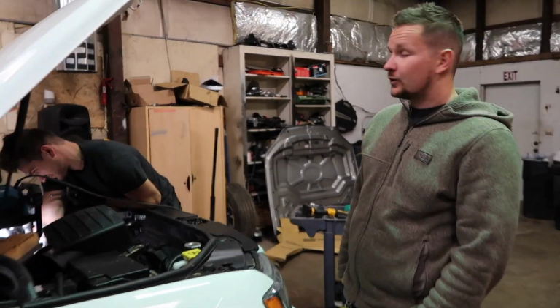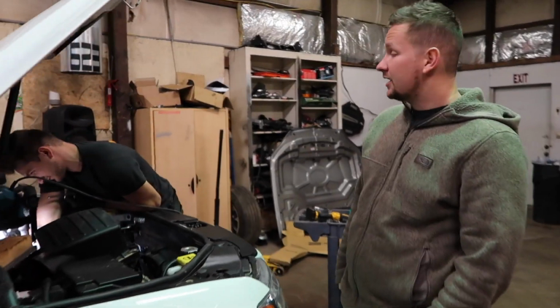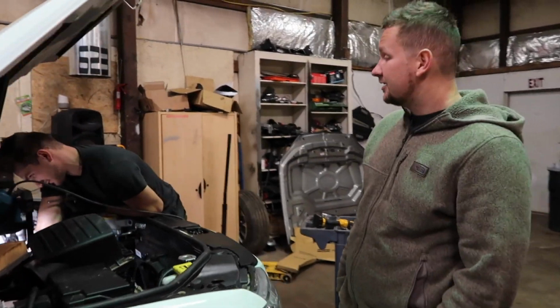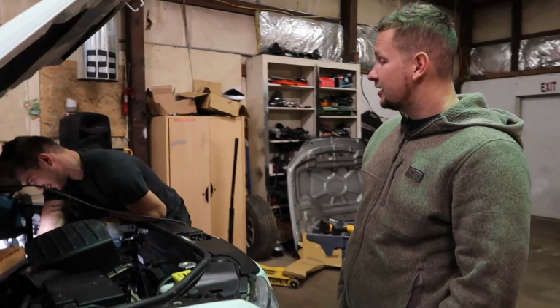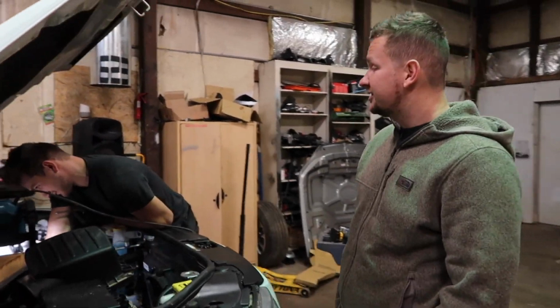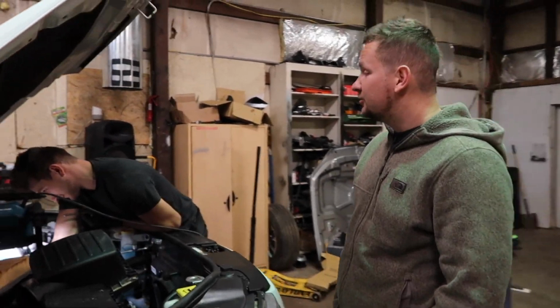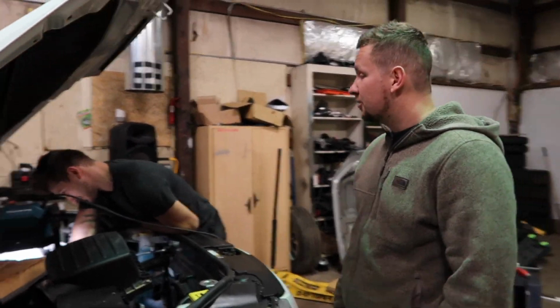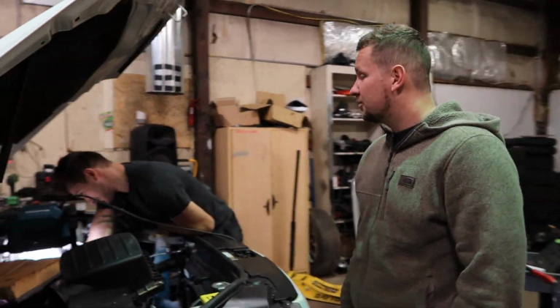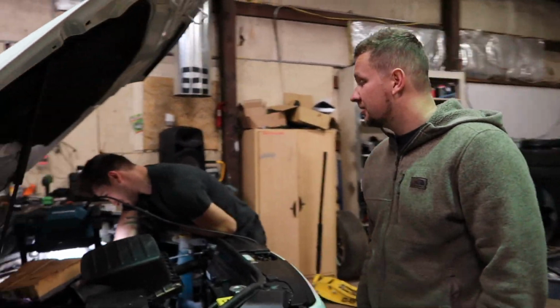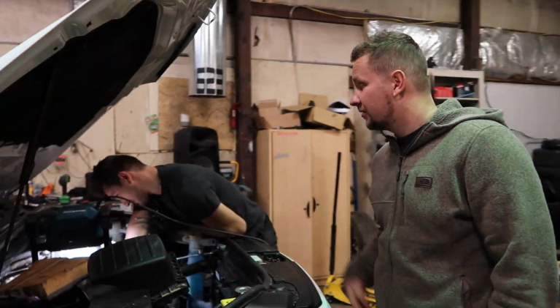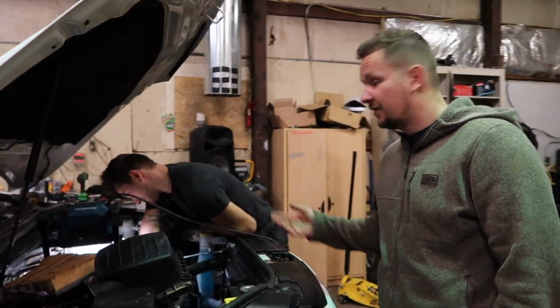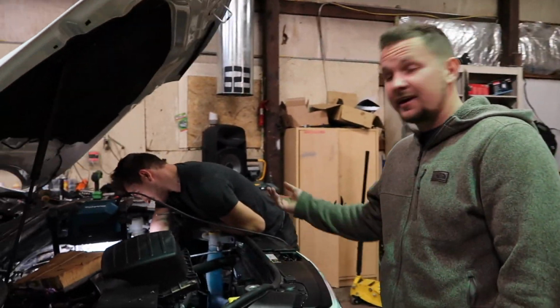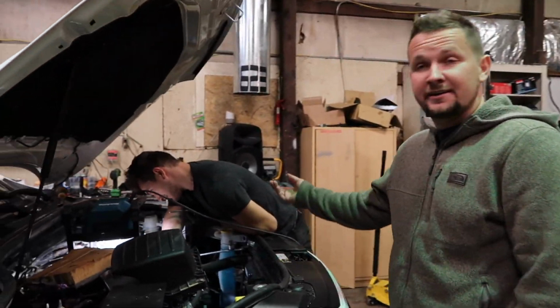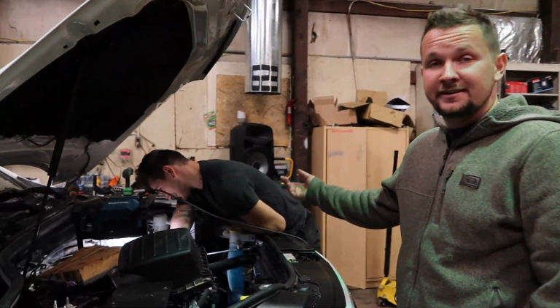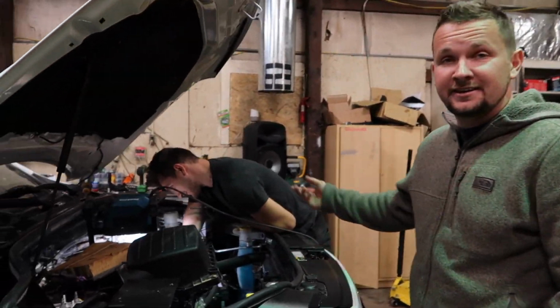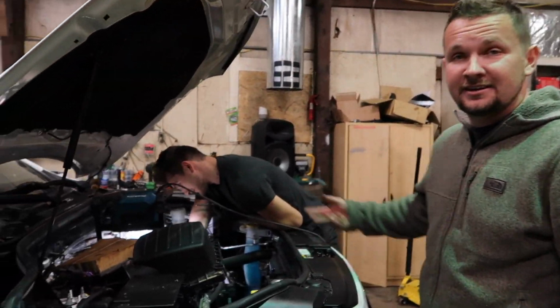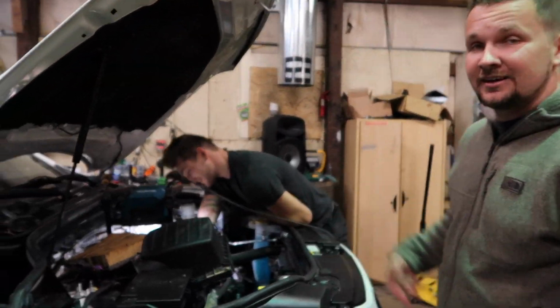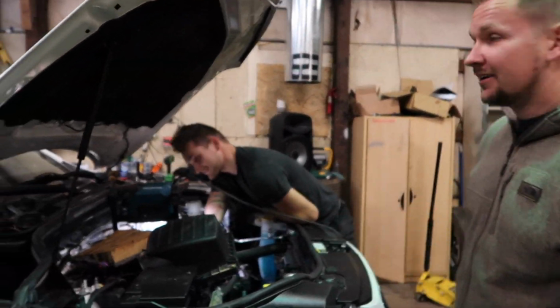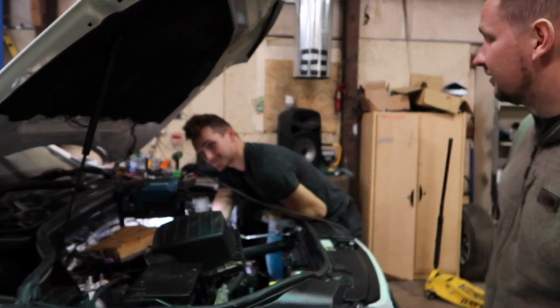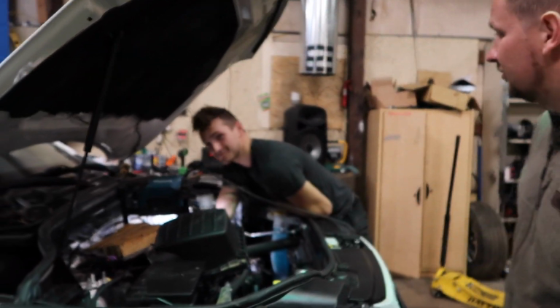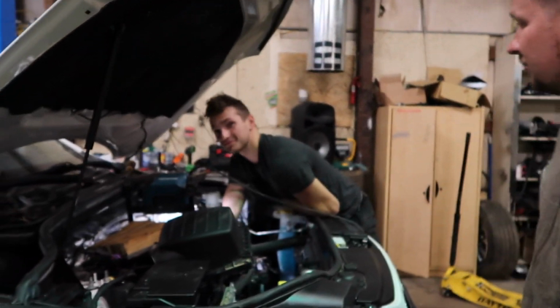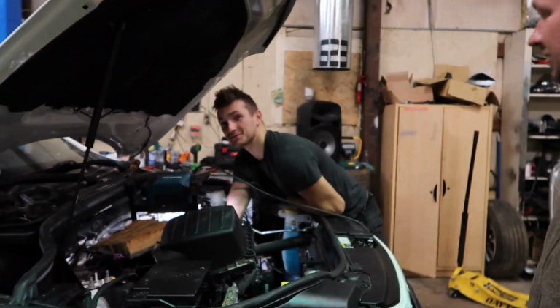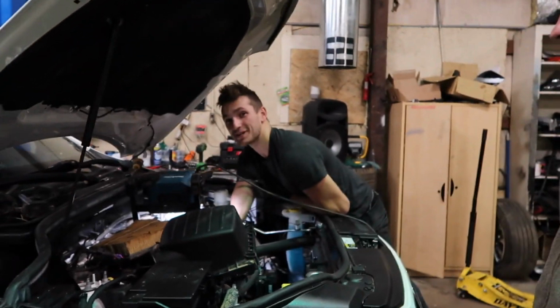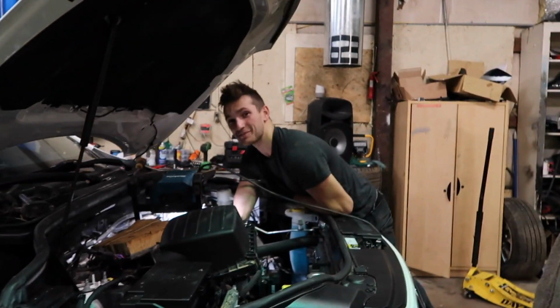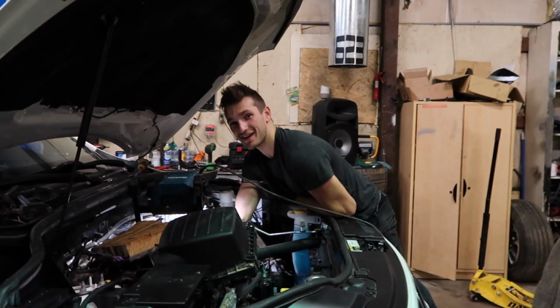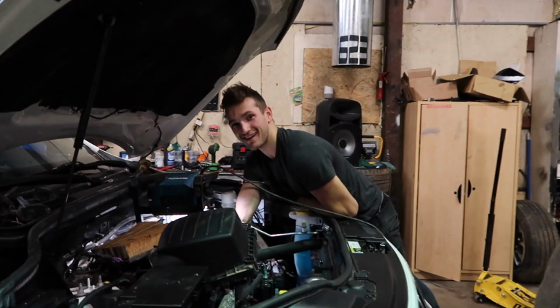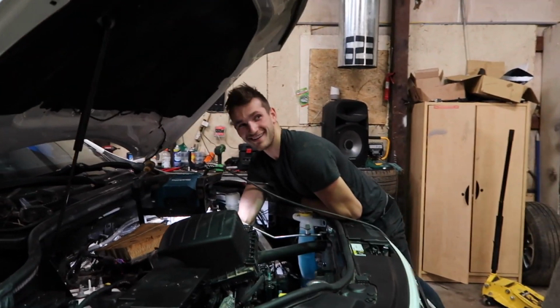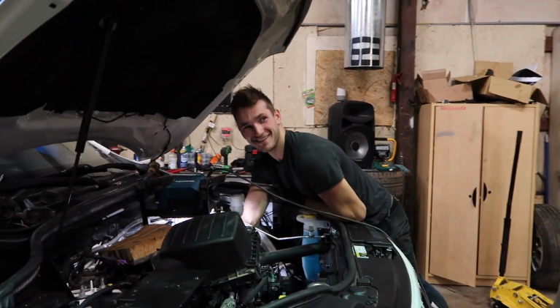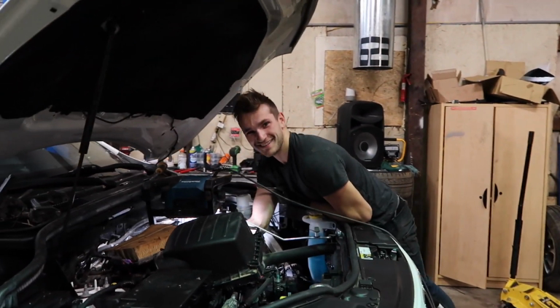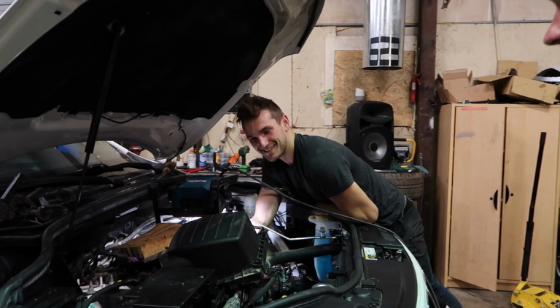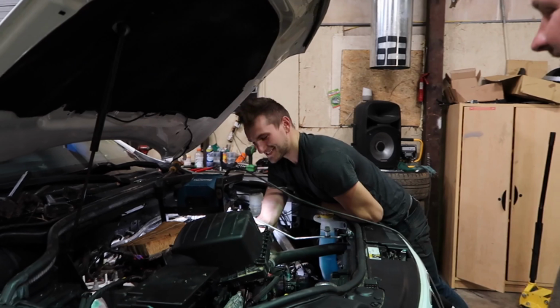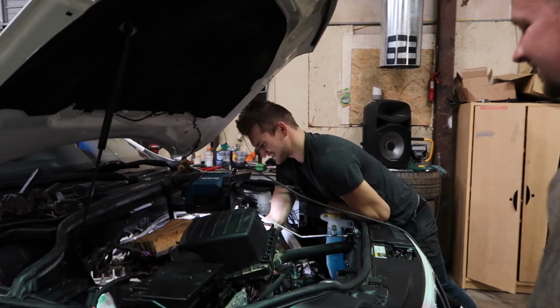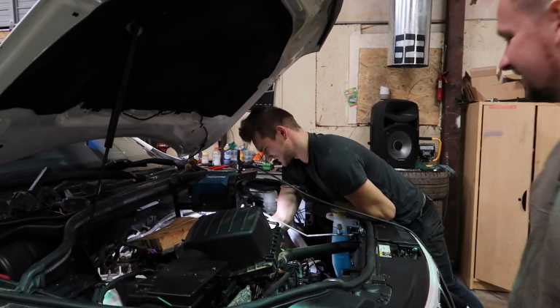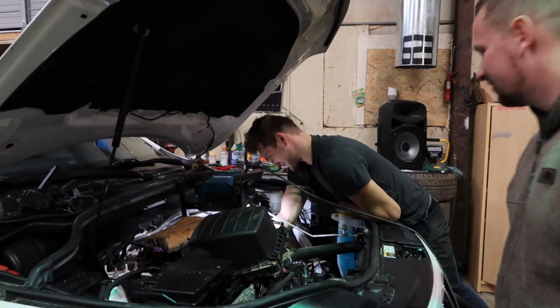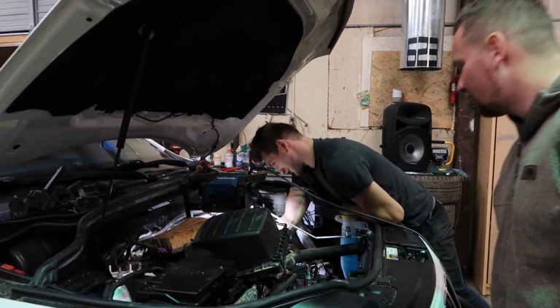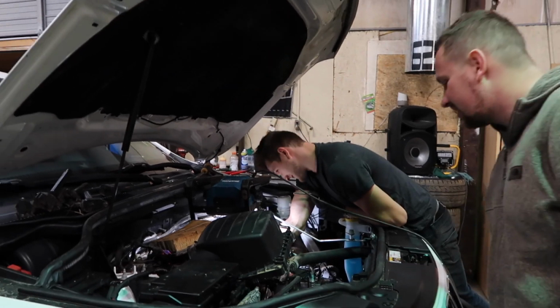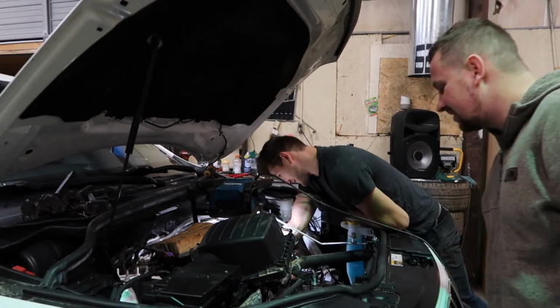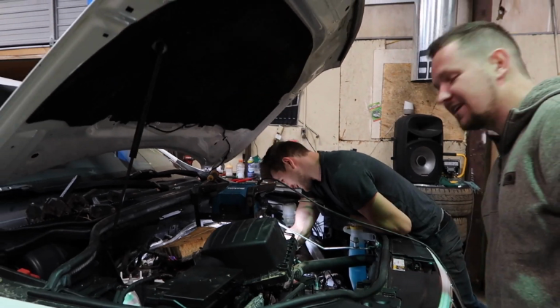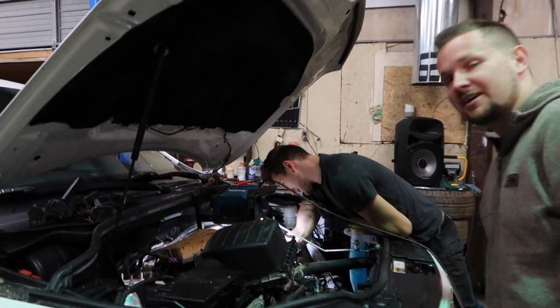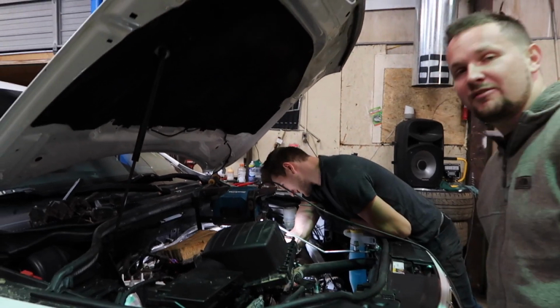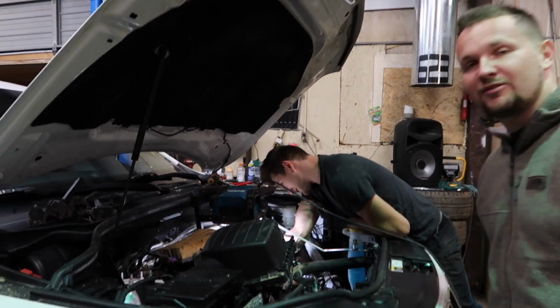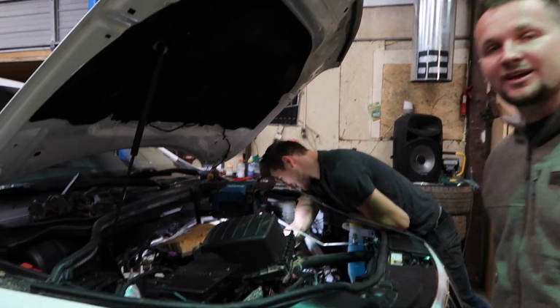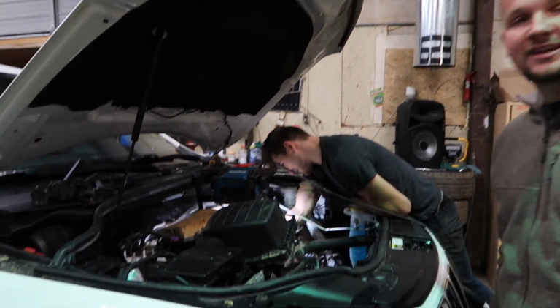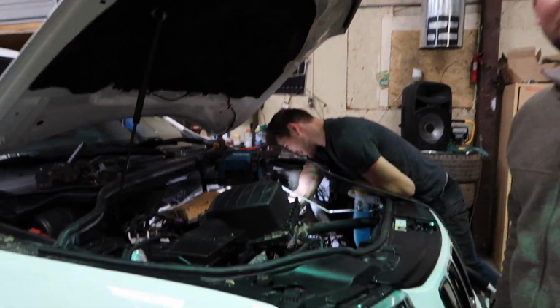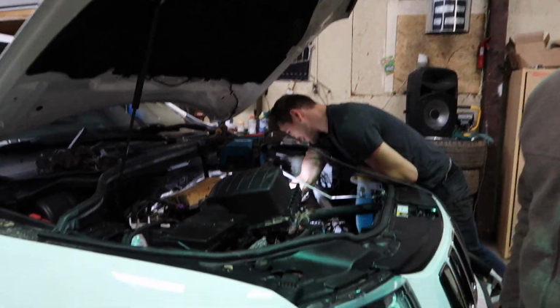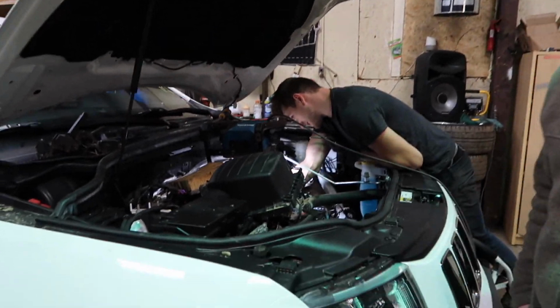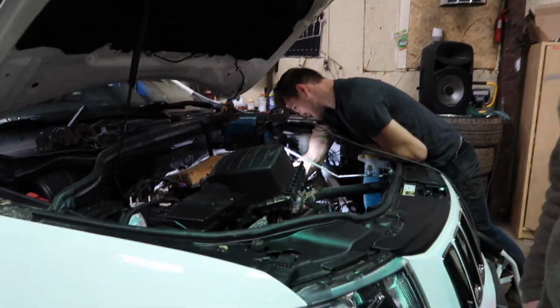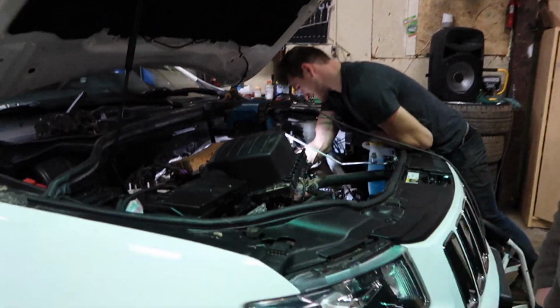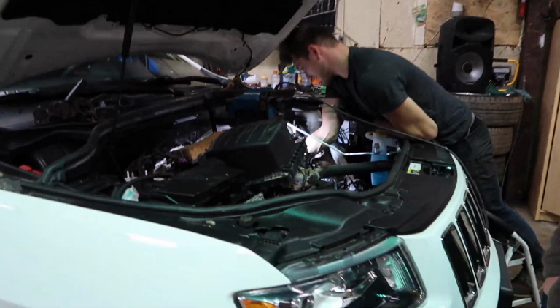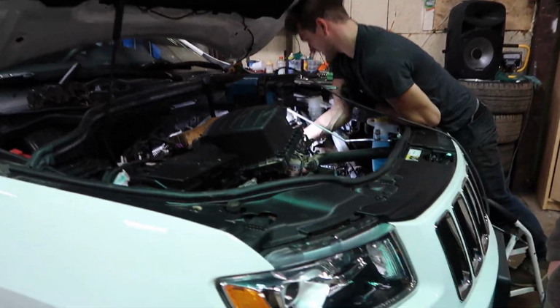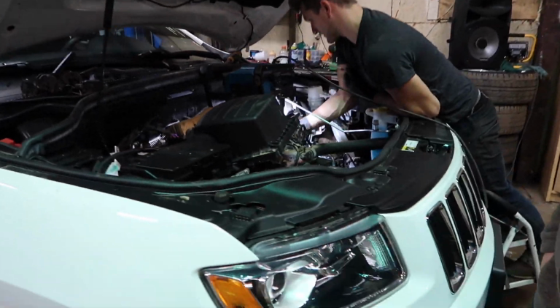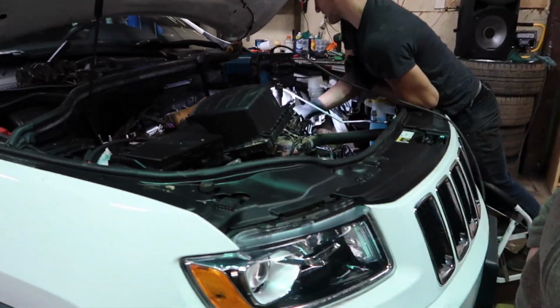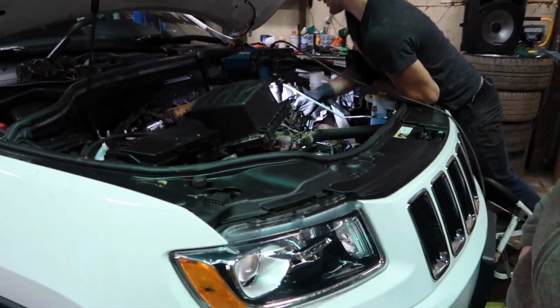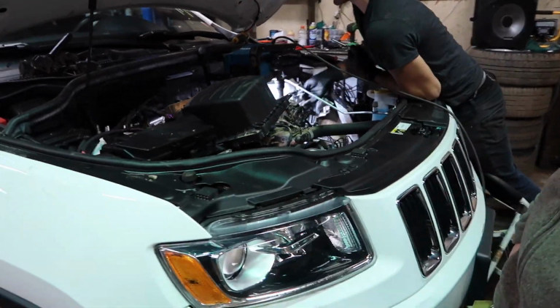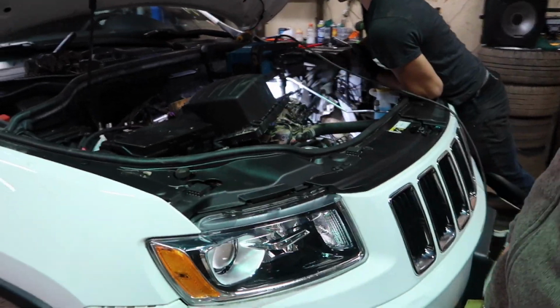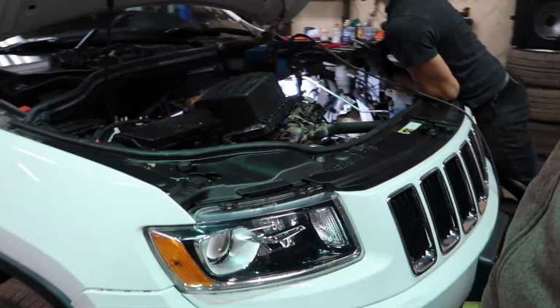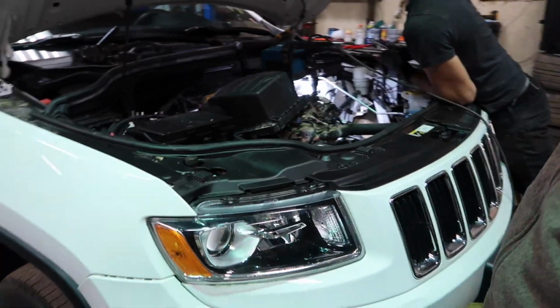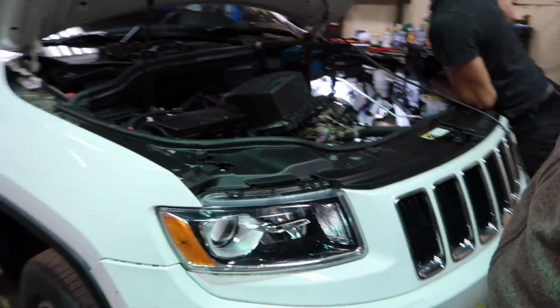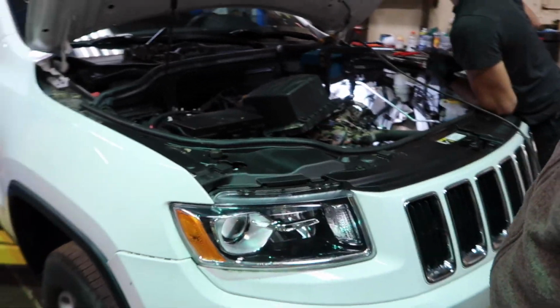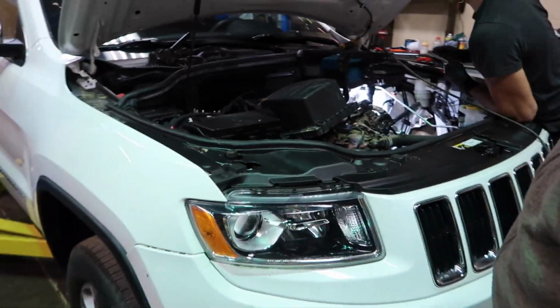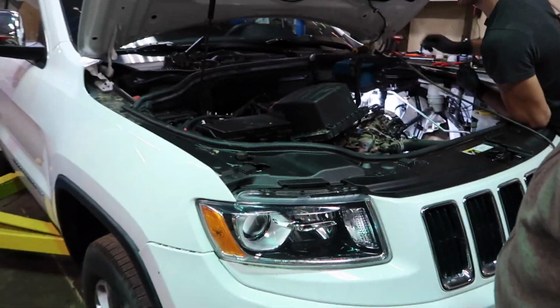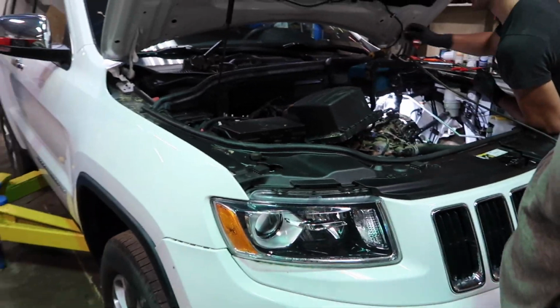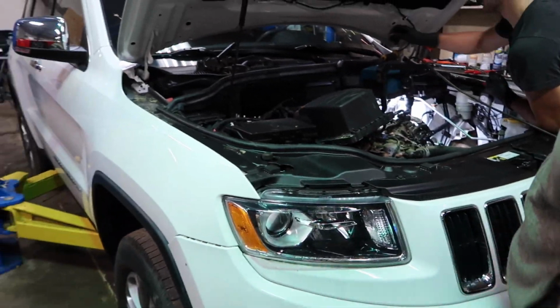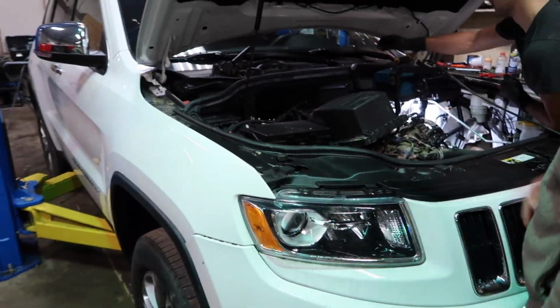This right here is our team member Vic. What's up y'all? Working on a Florida Jeep. We'll try and post some of these videos later.